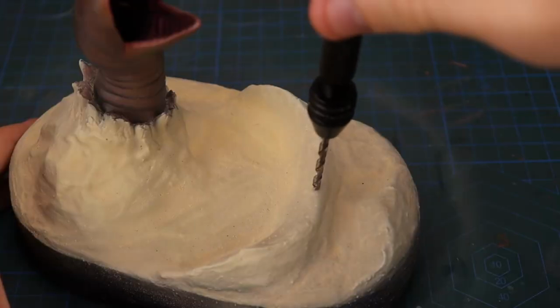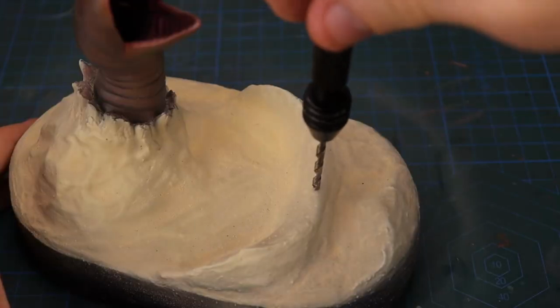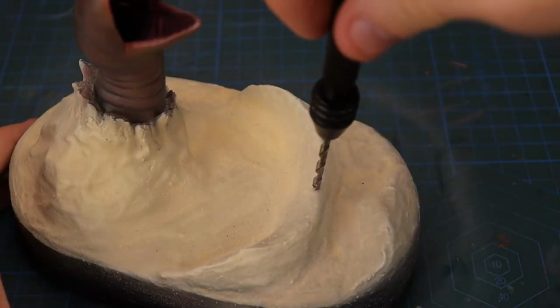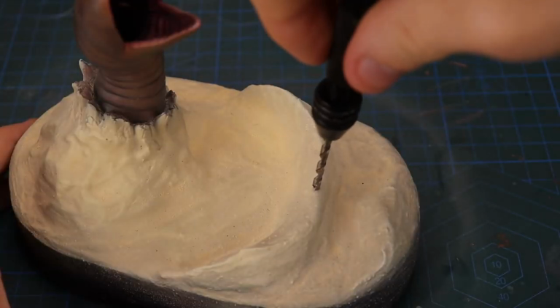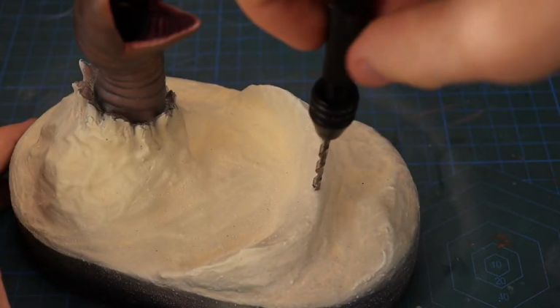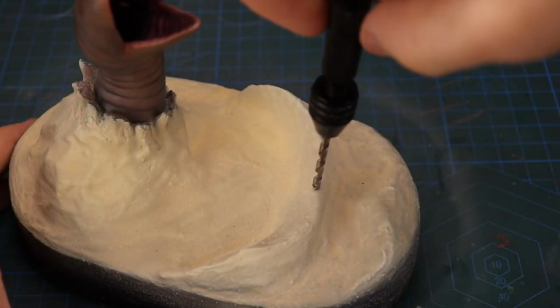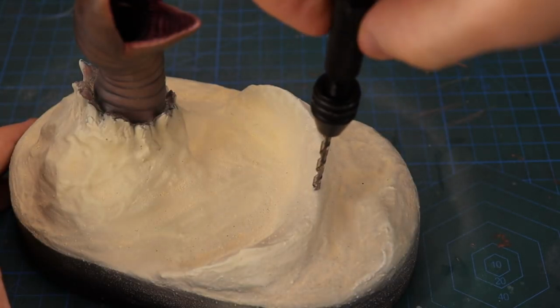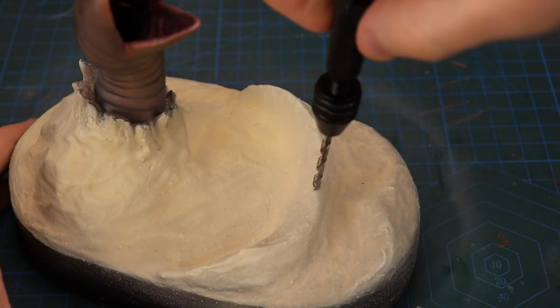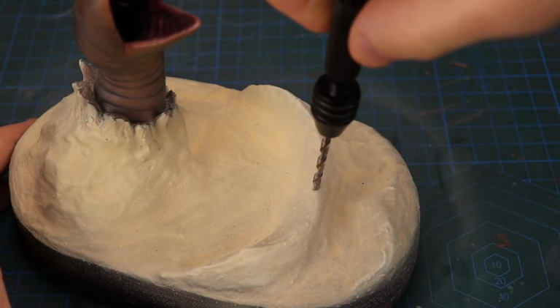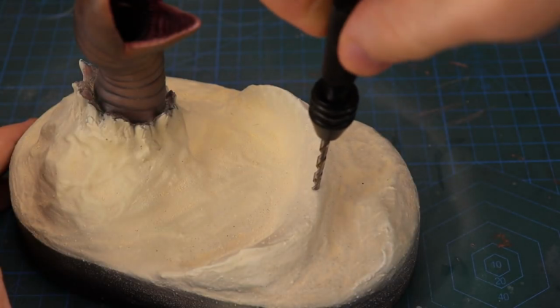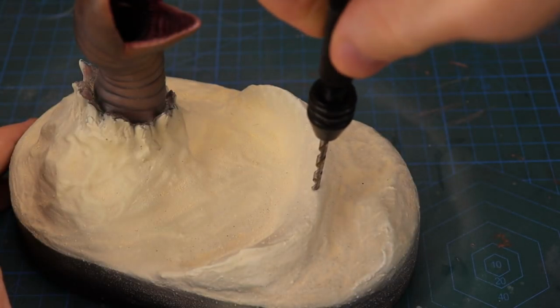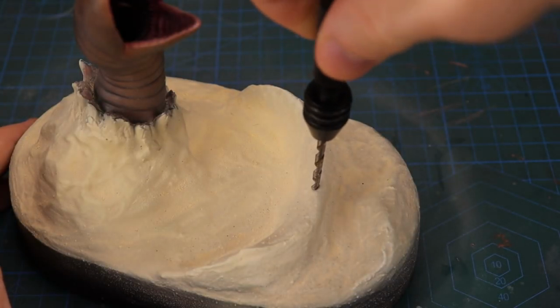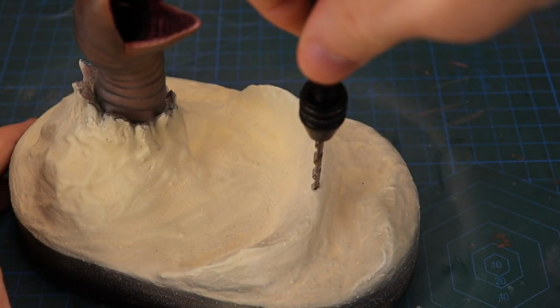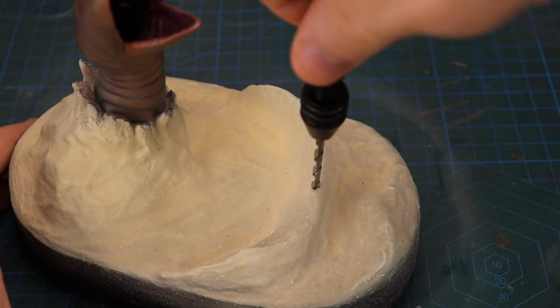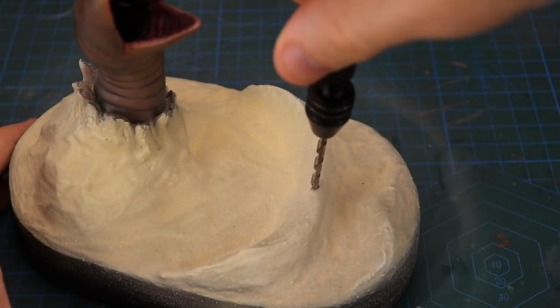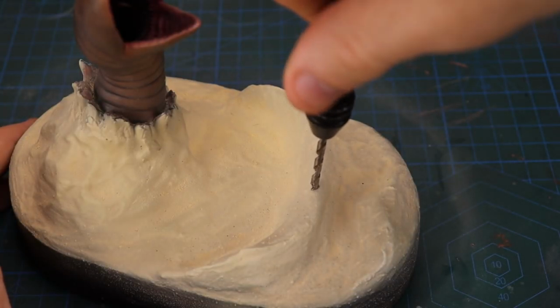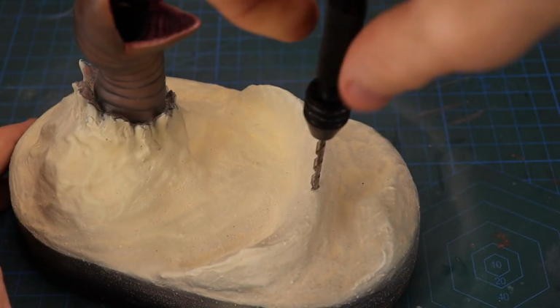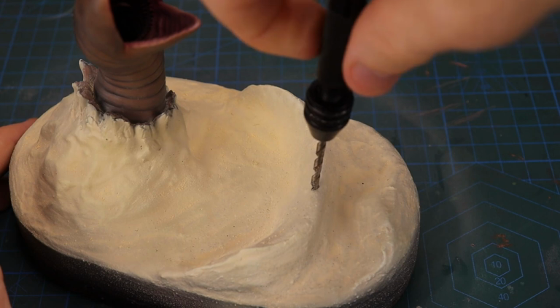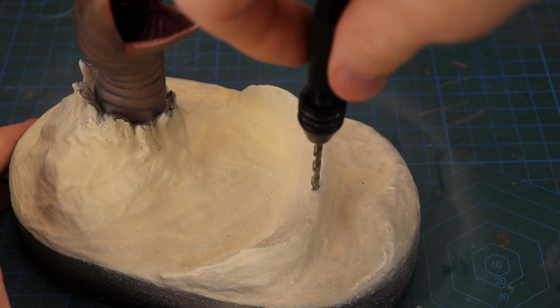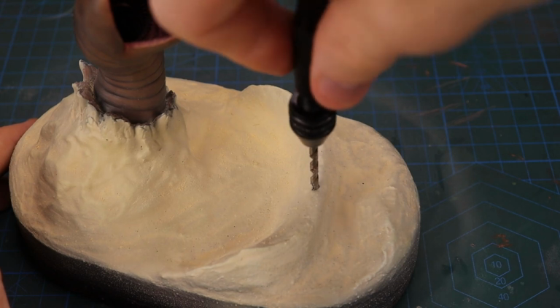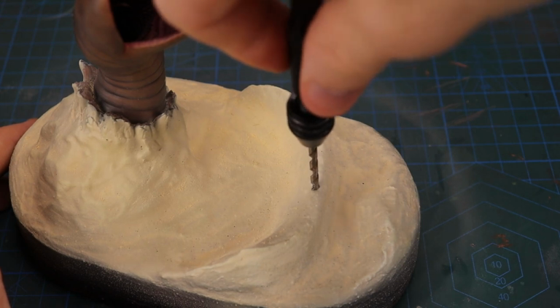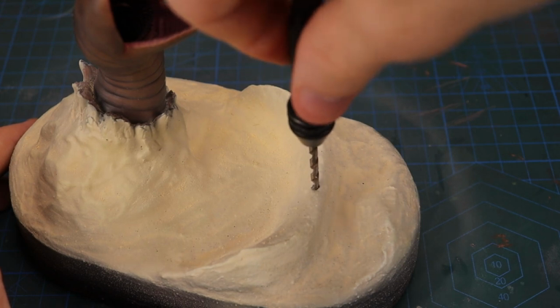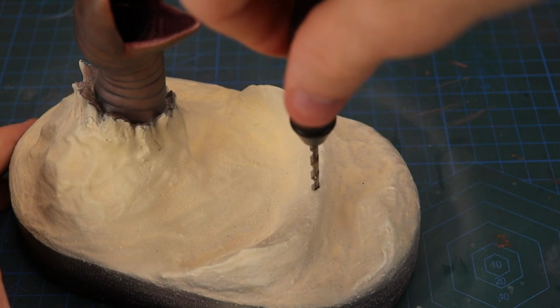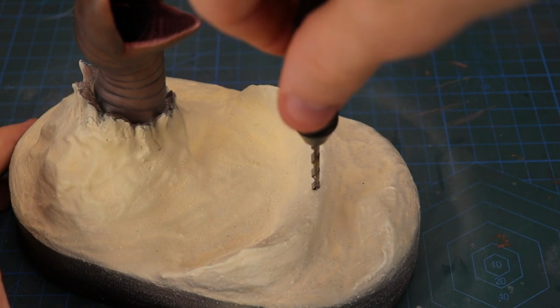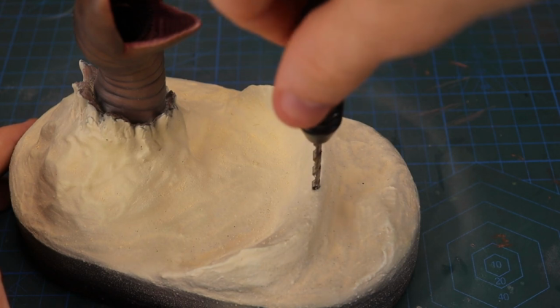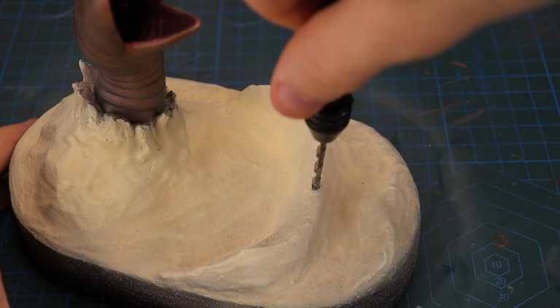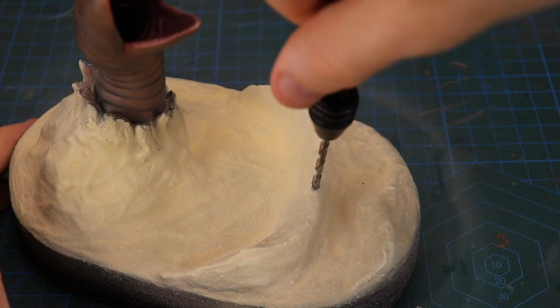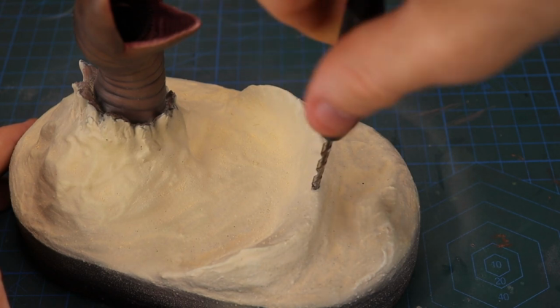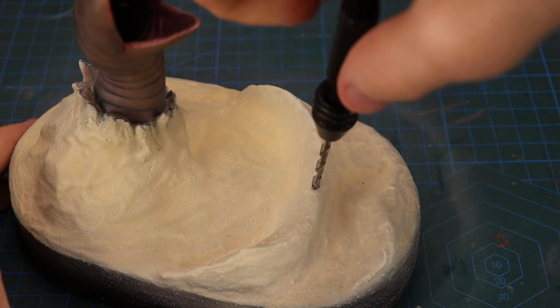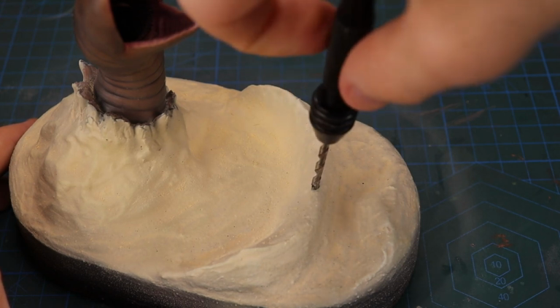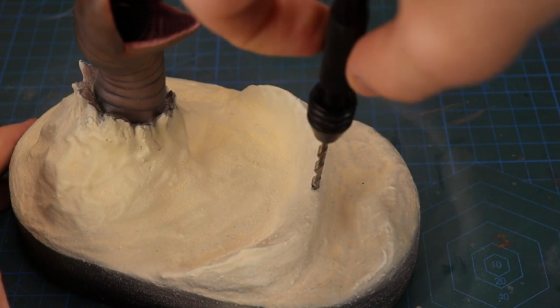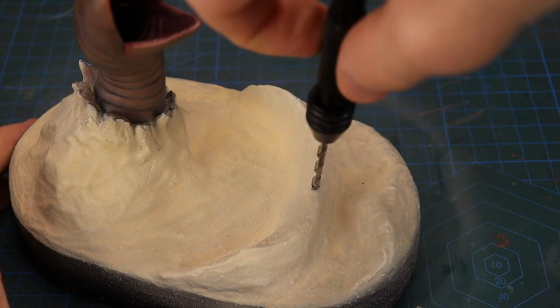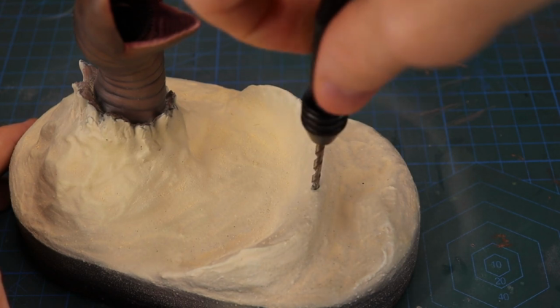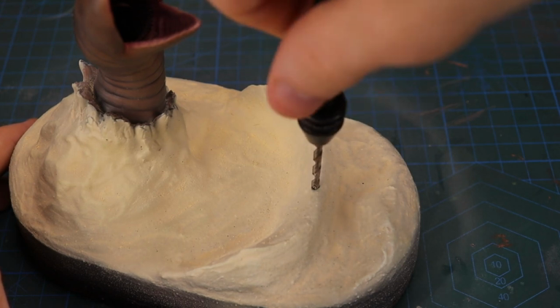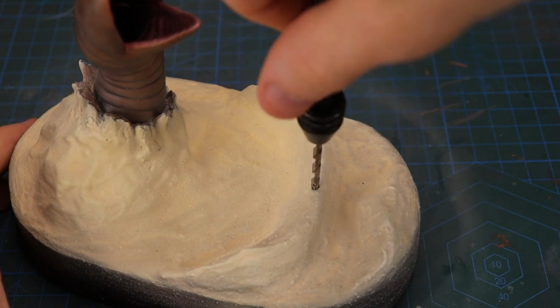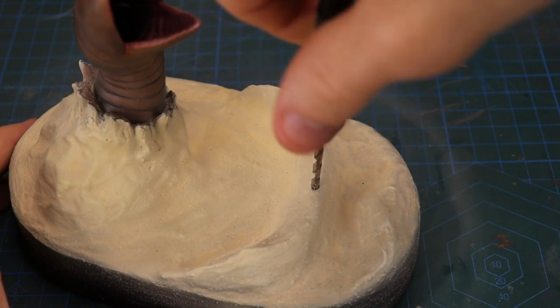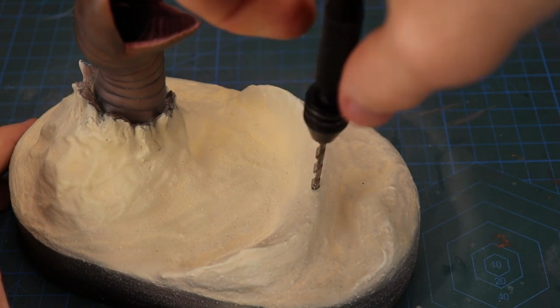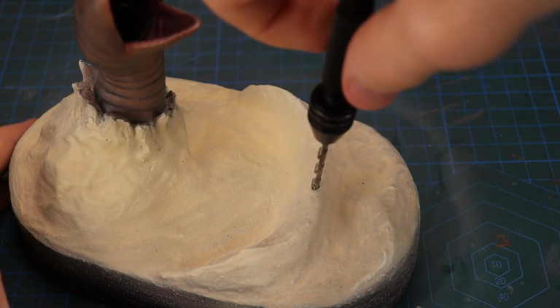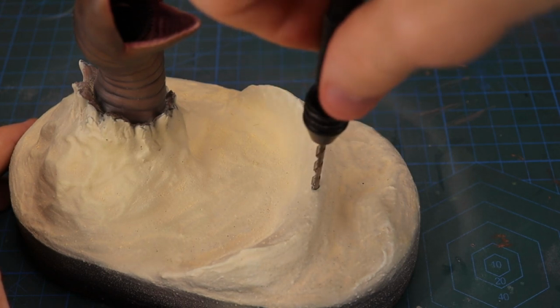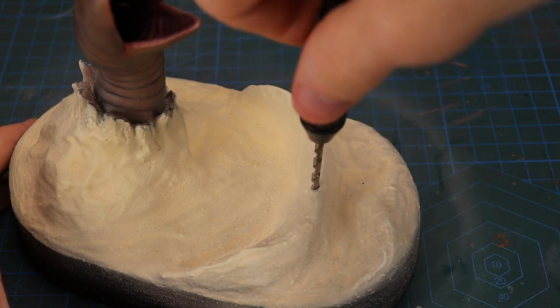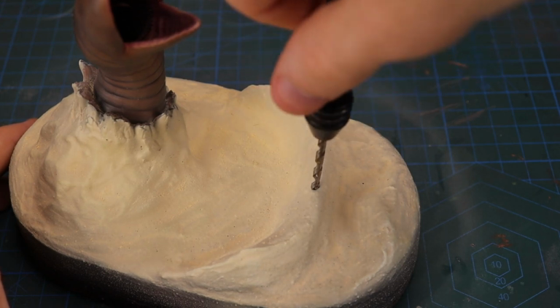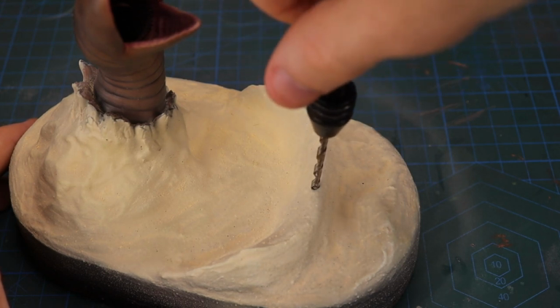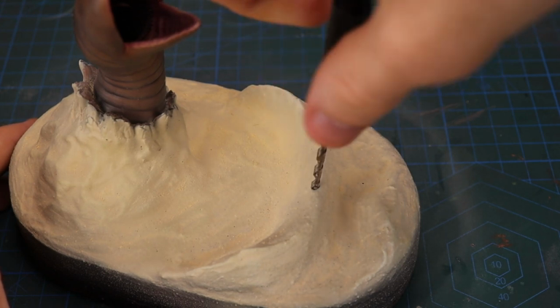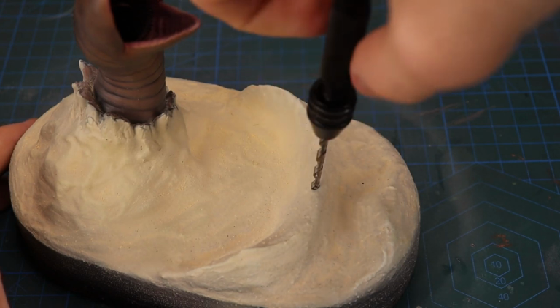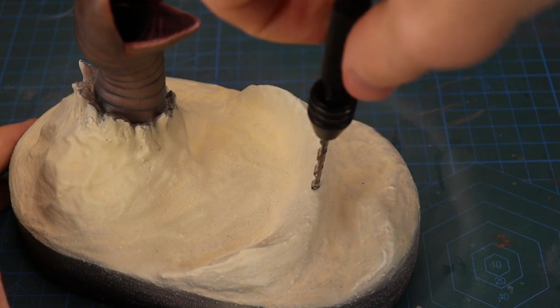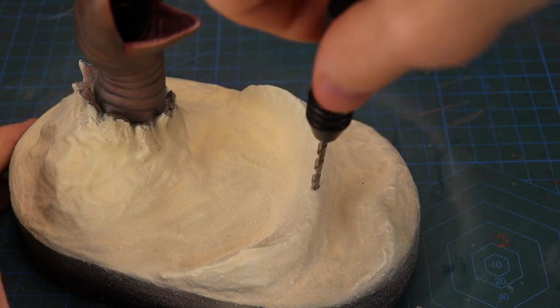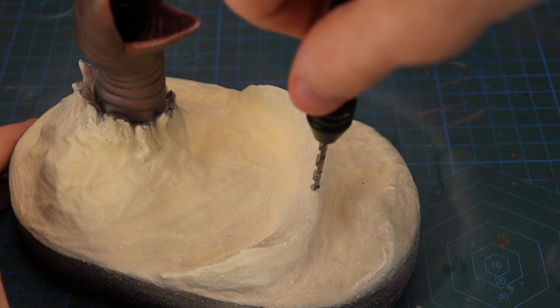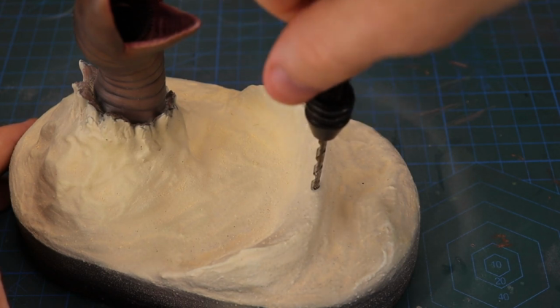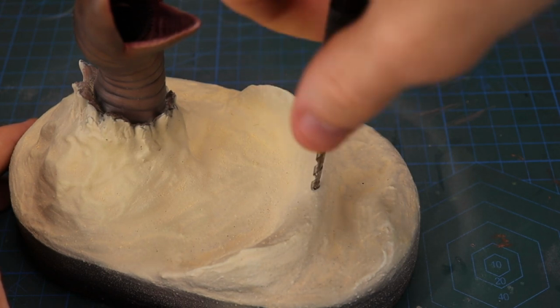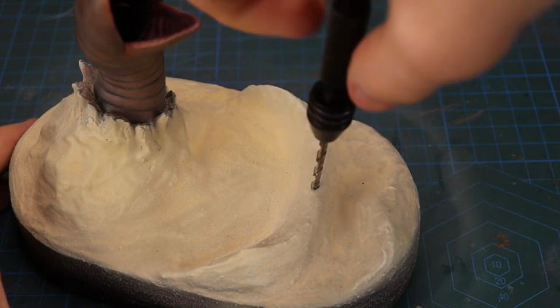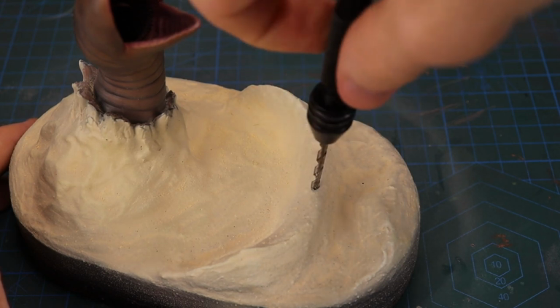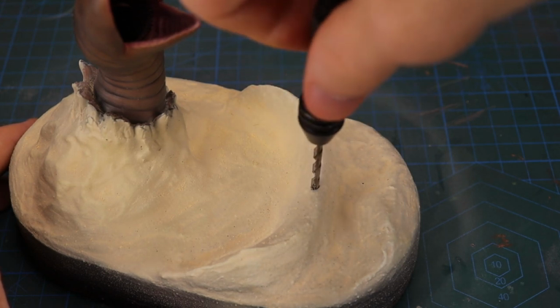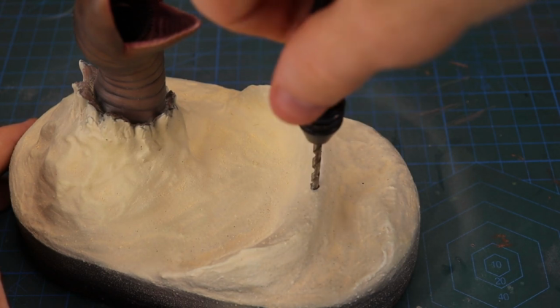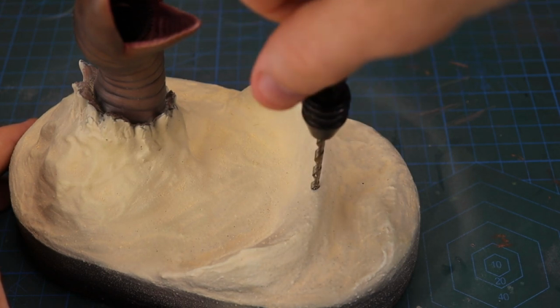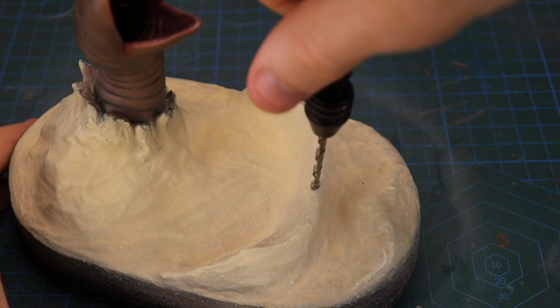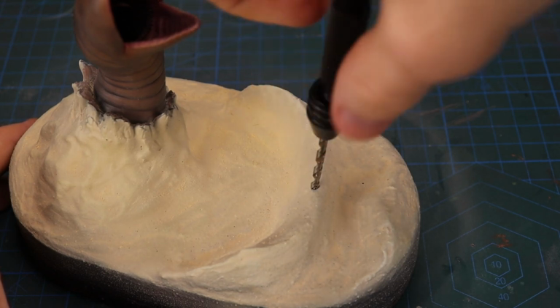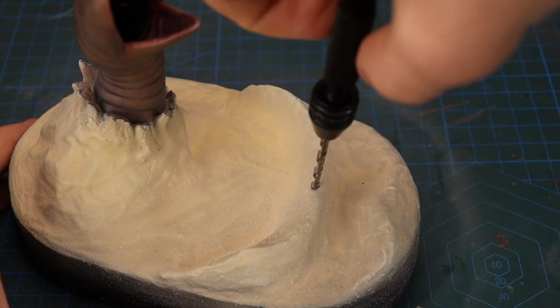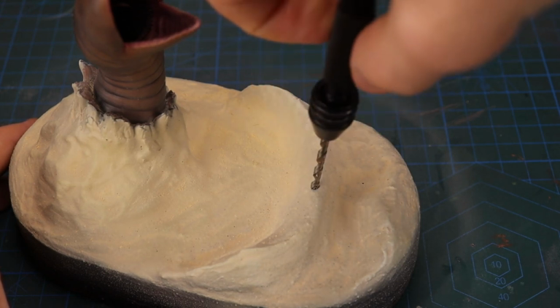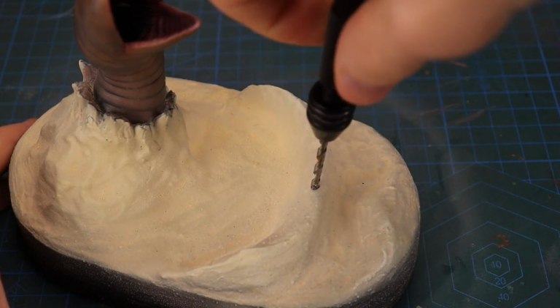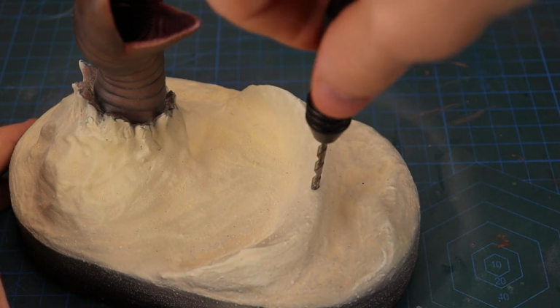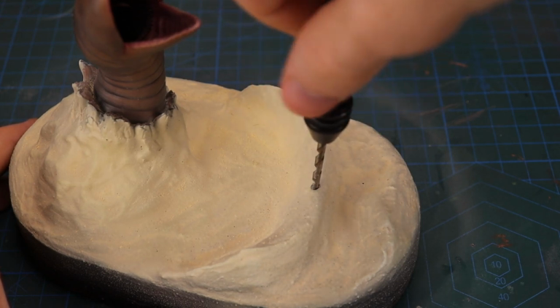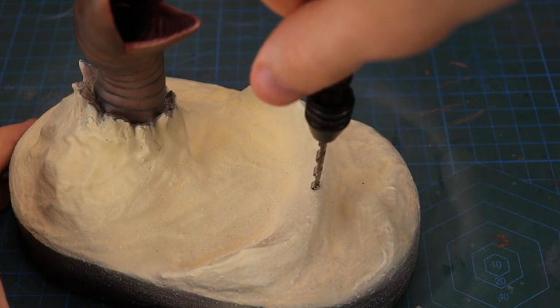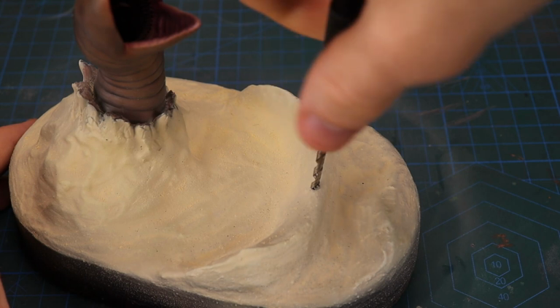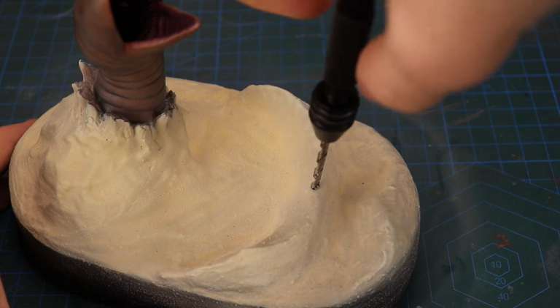The last step was to add the ornithopter, which I did by drilling a hole for an acrylic lollipop stick and gluing the ornithopter to the top.